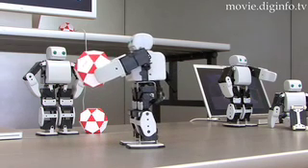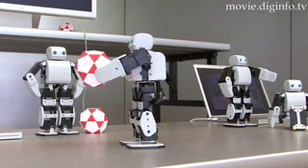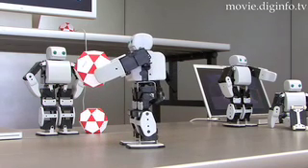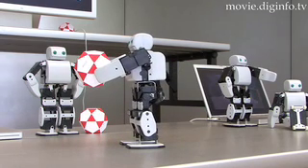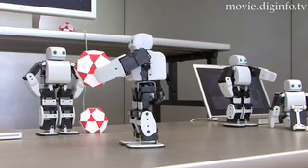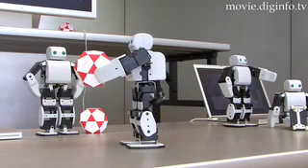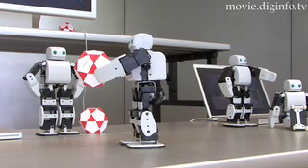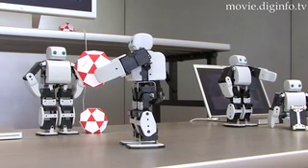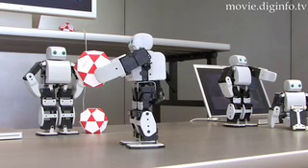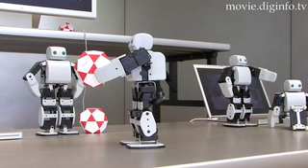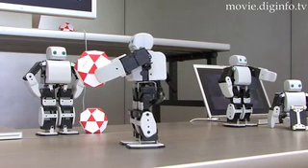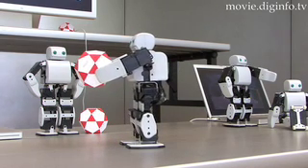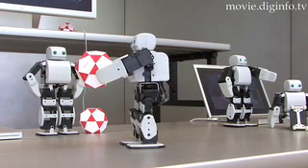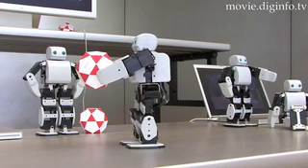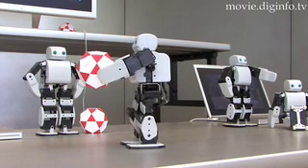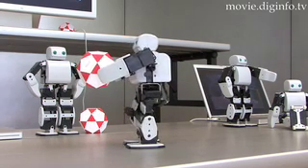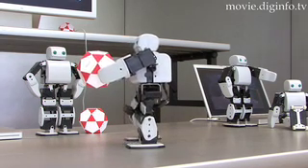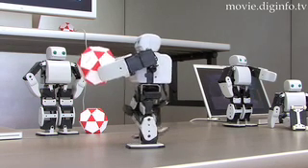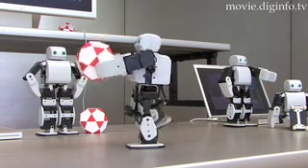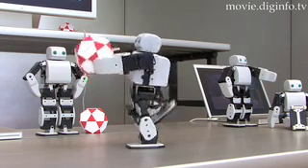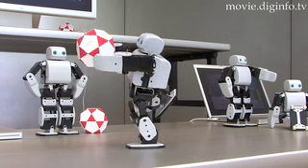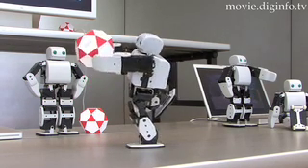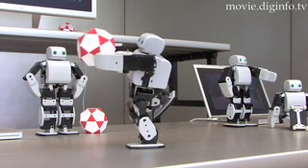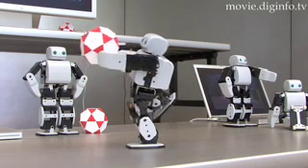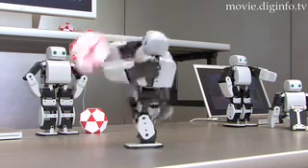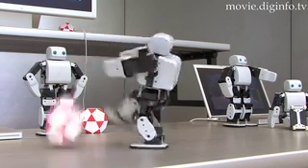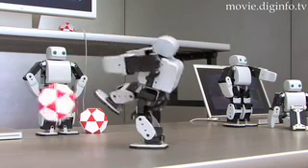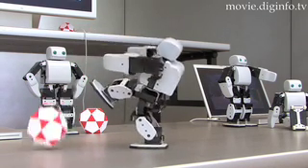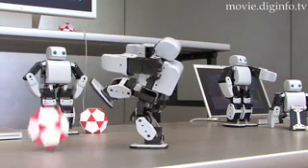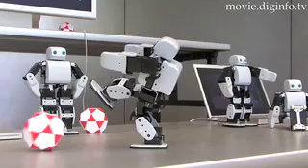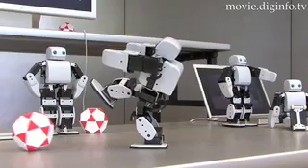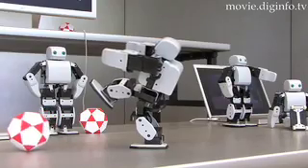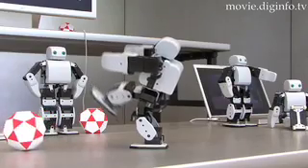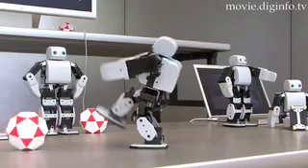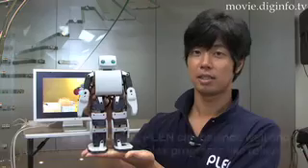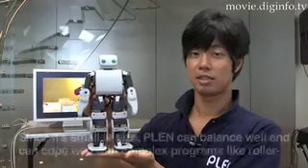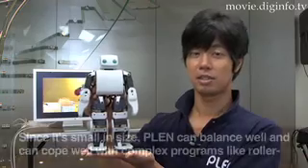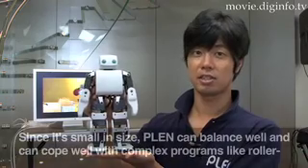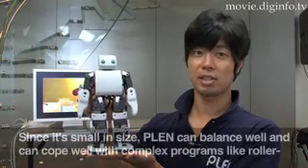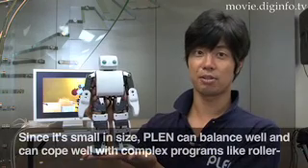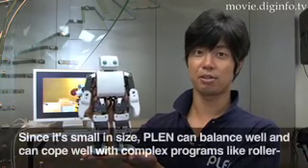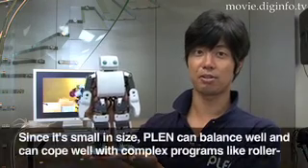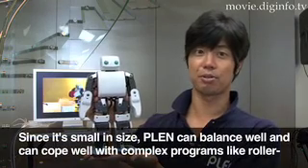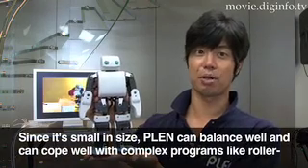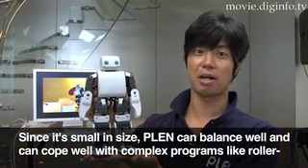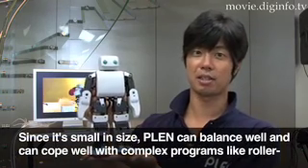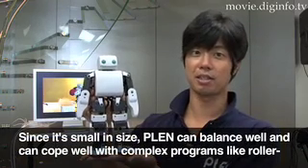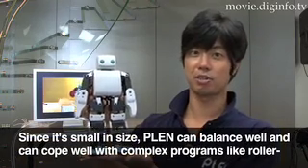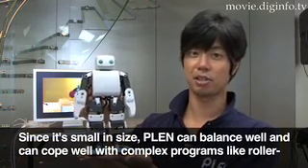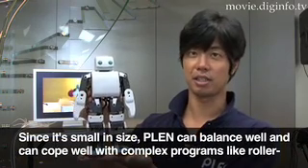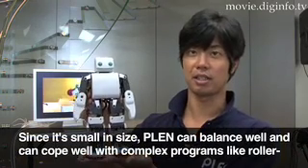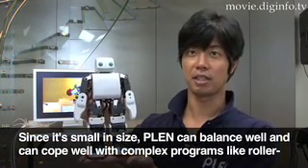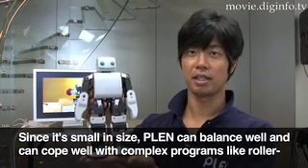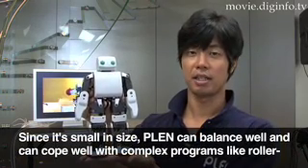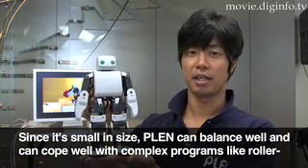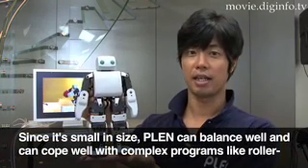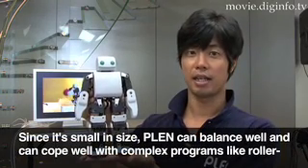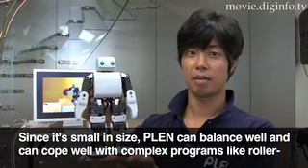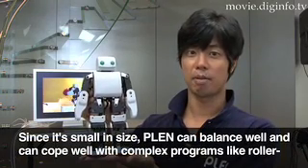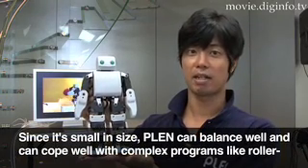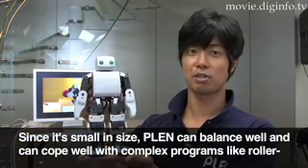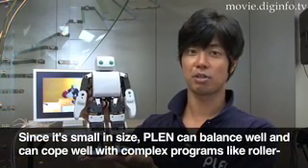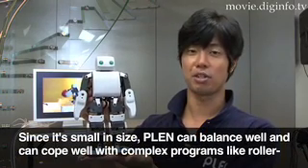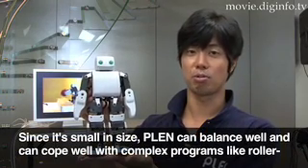PLEN can also roller skate with an attached roller skating unit.